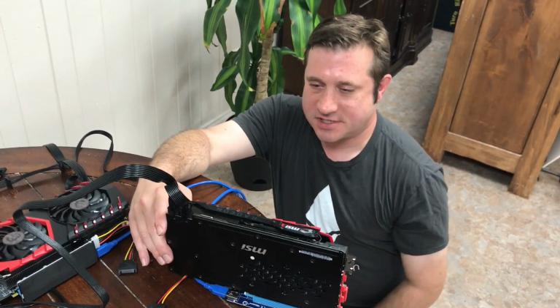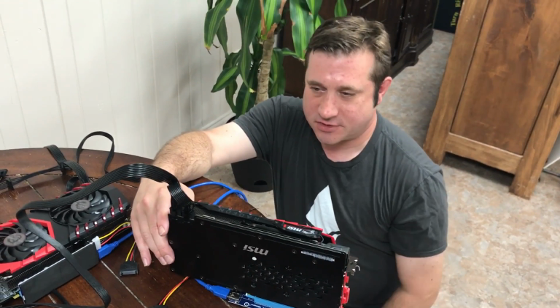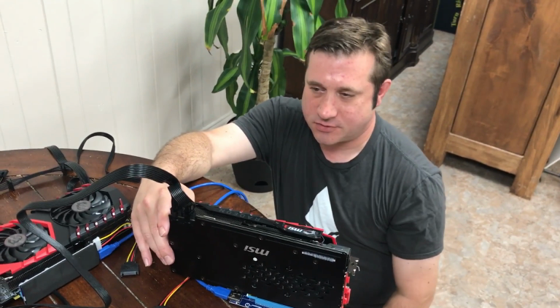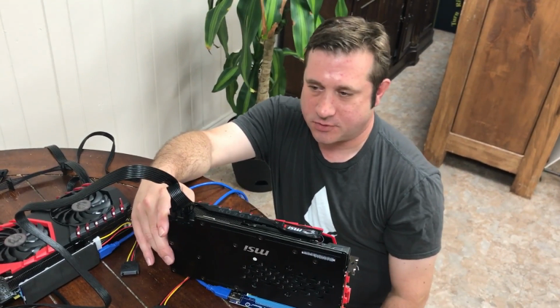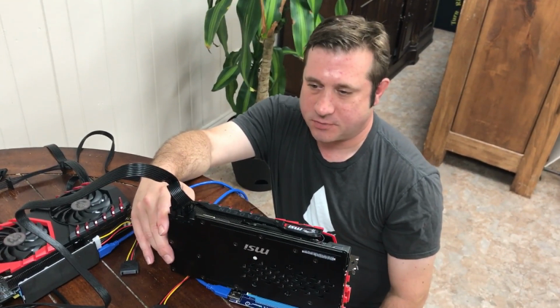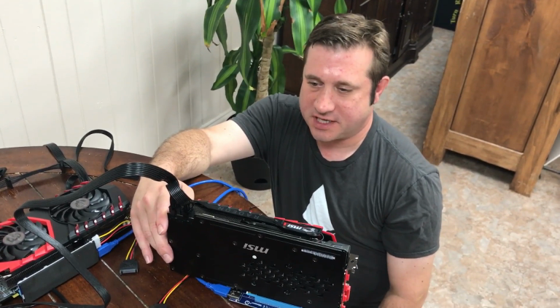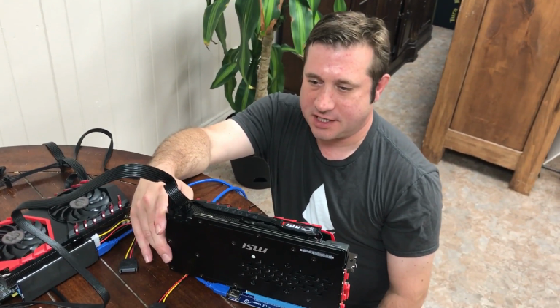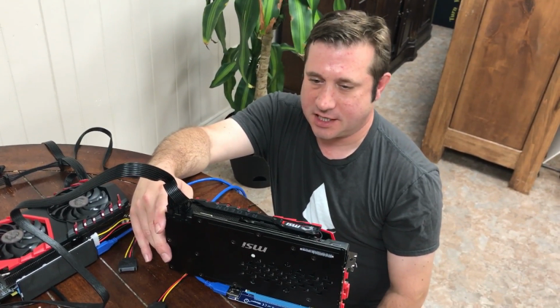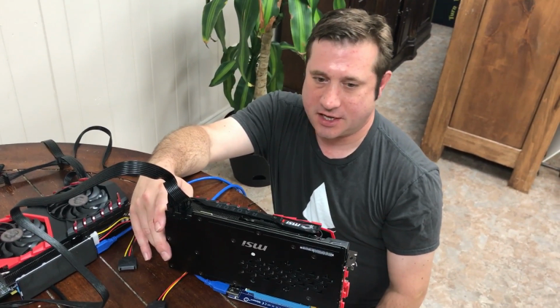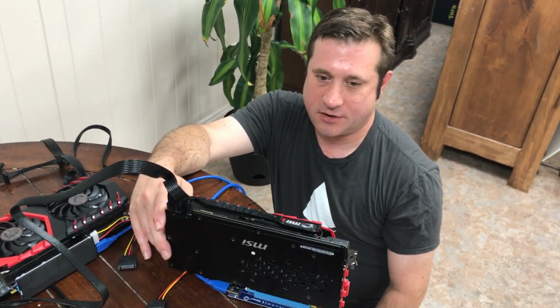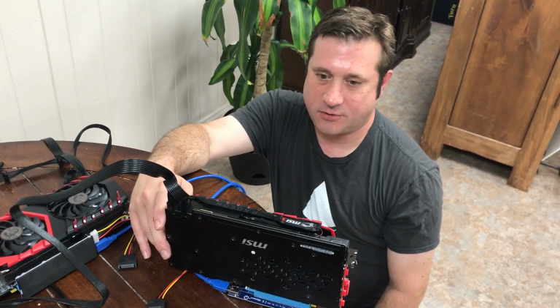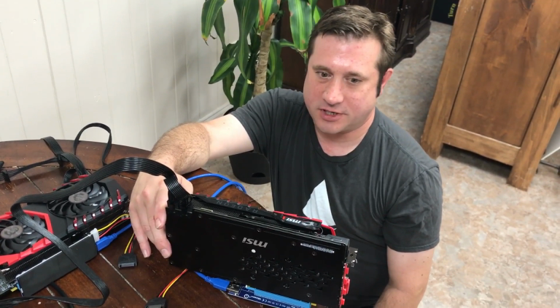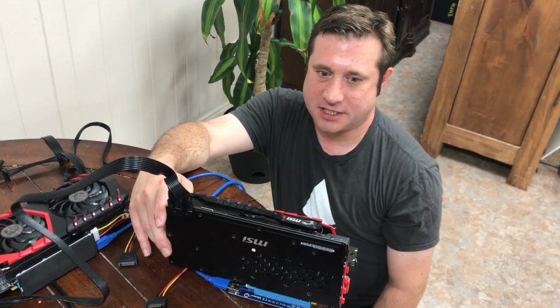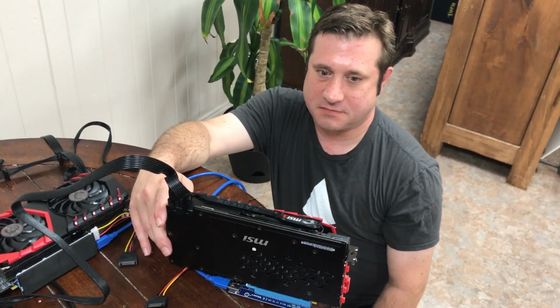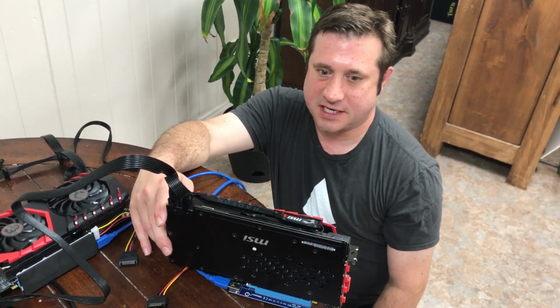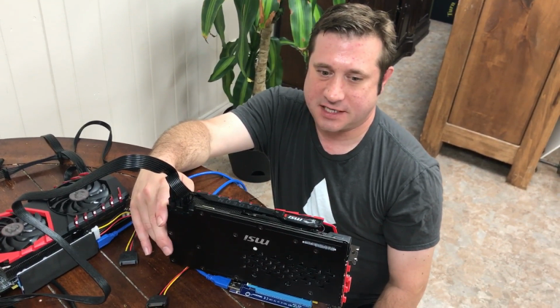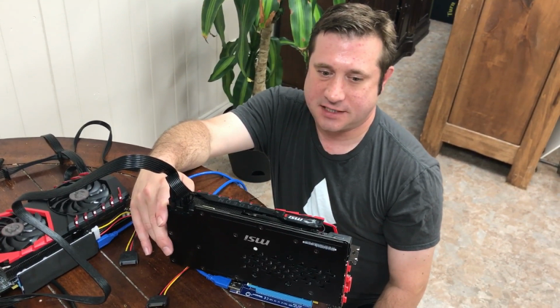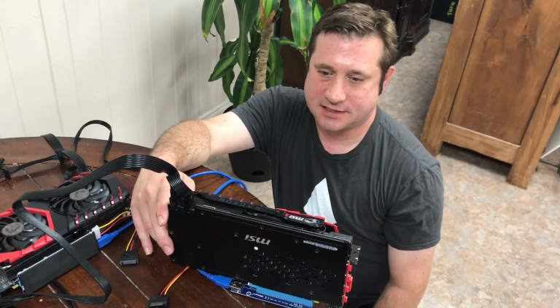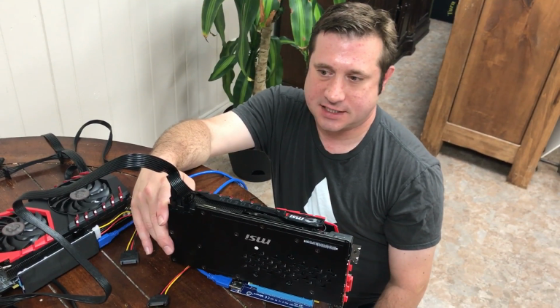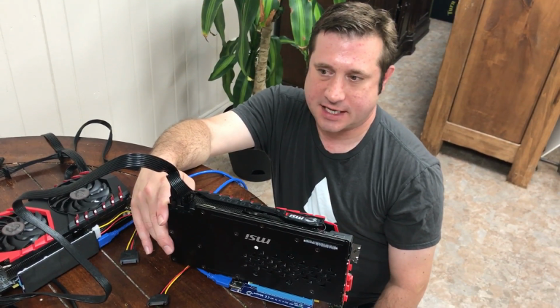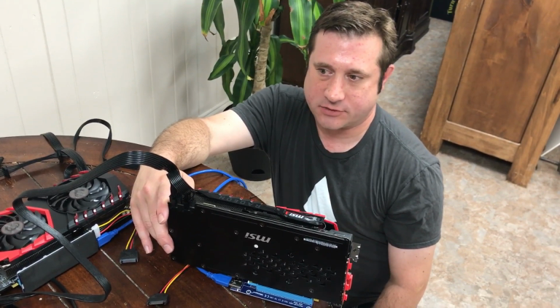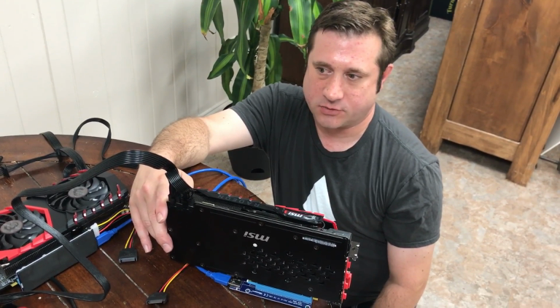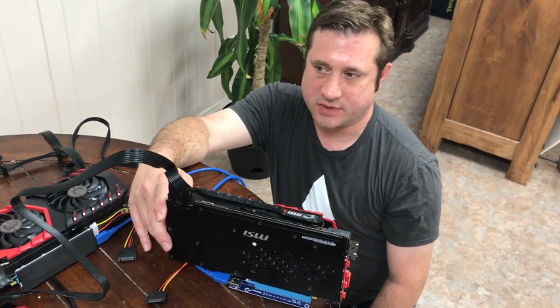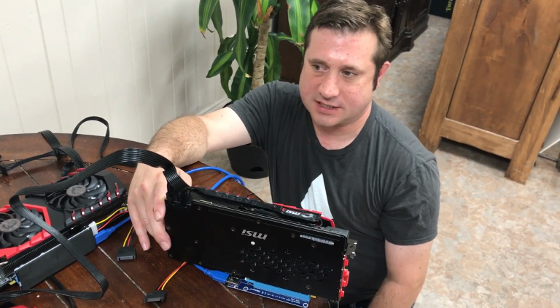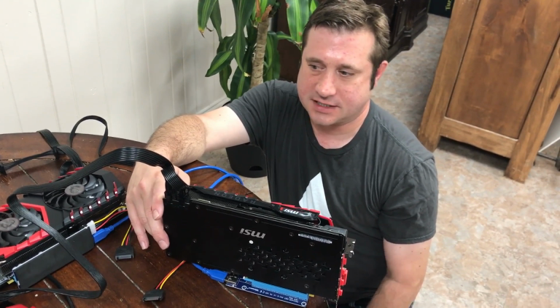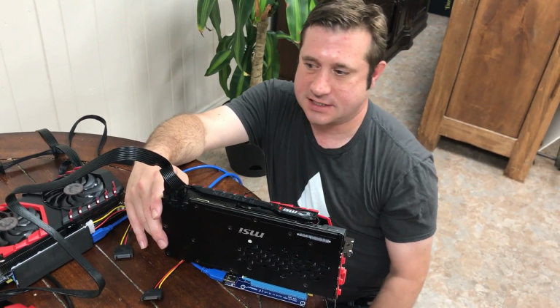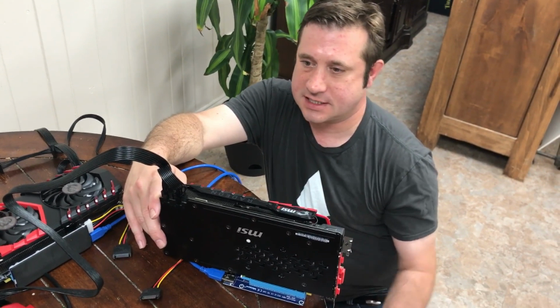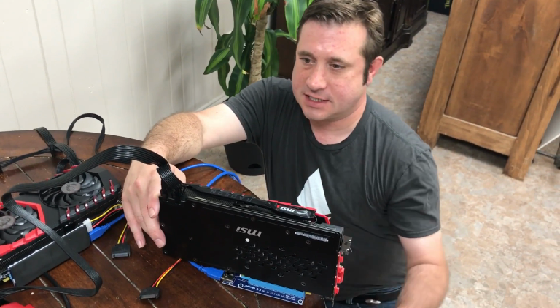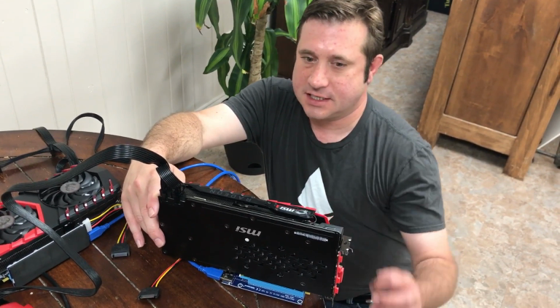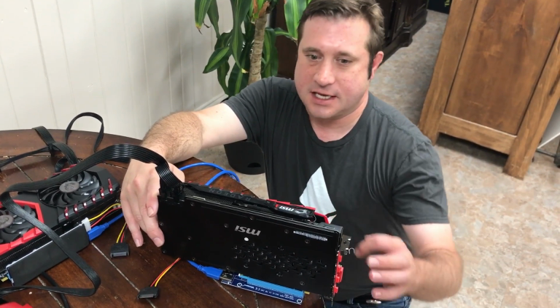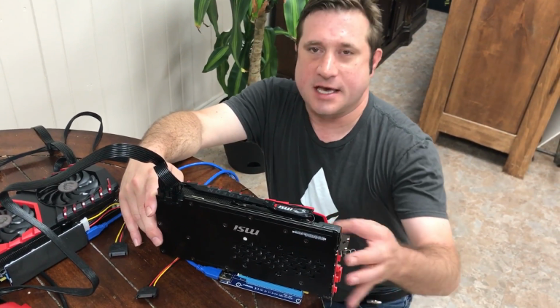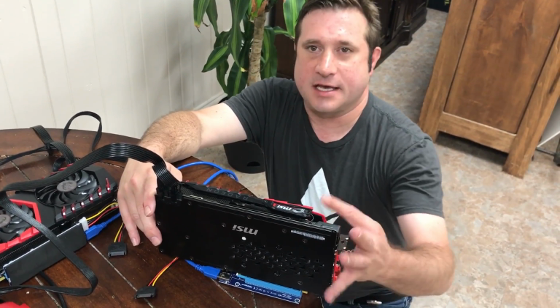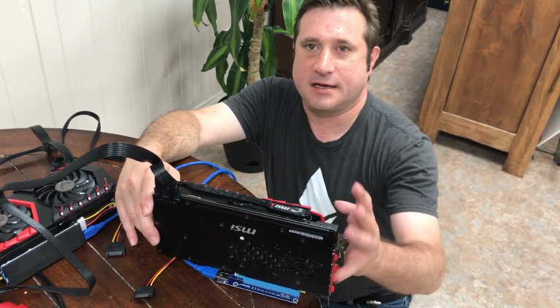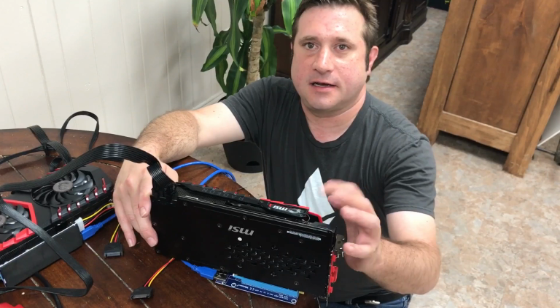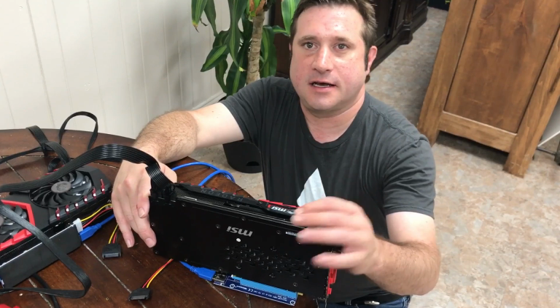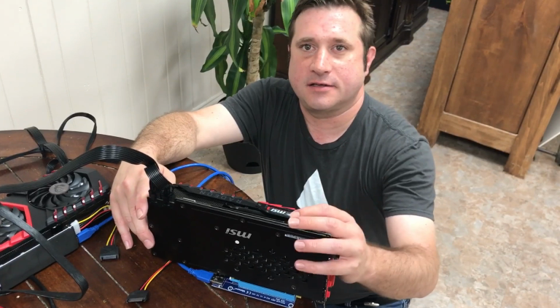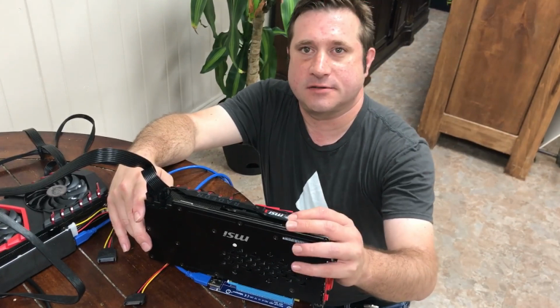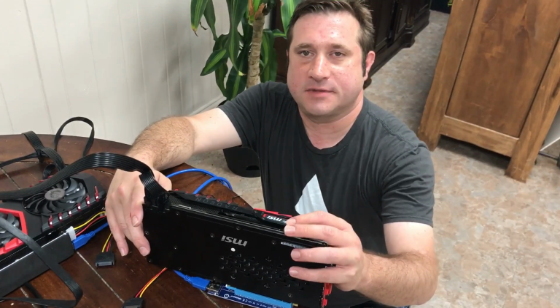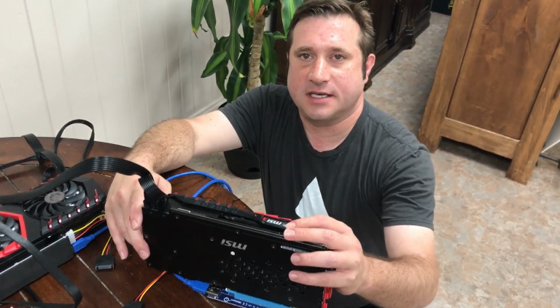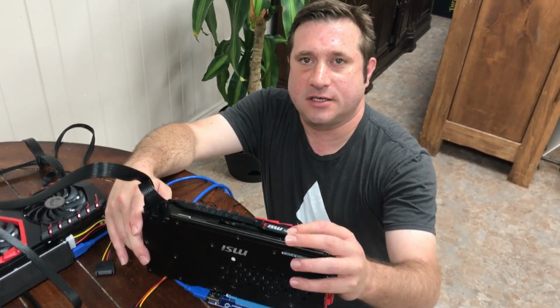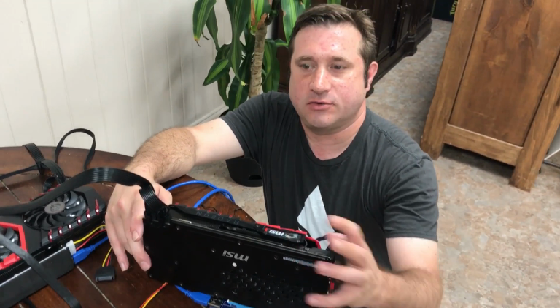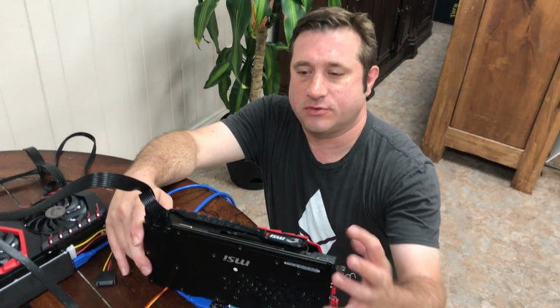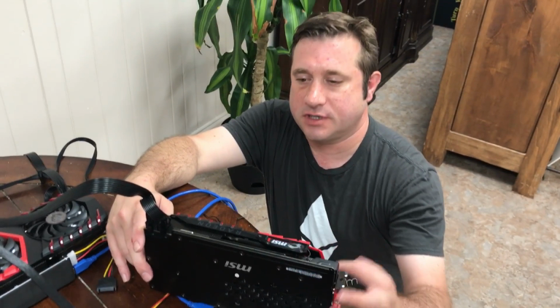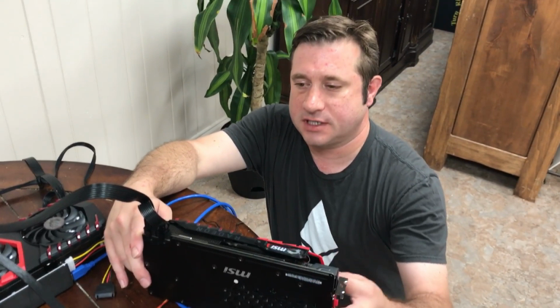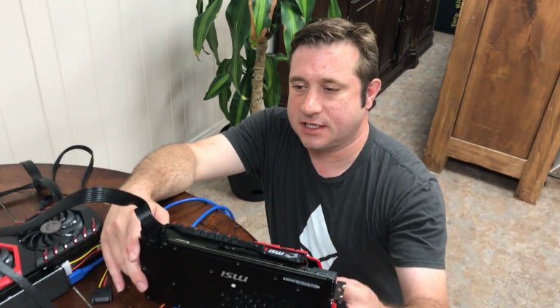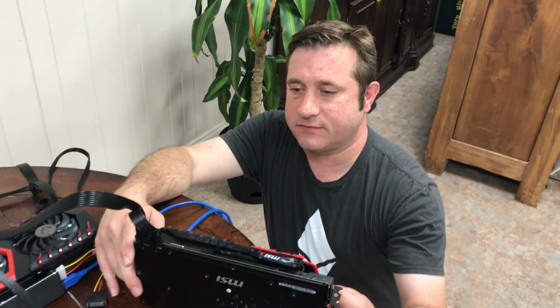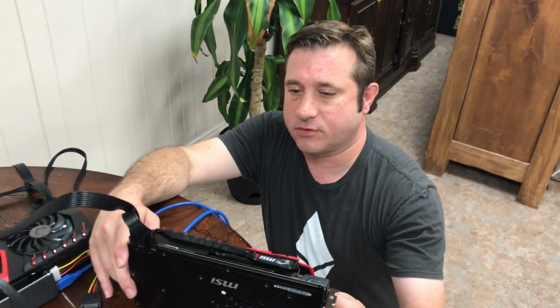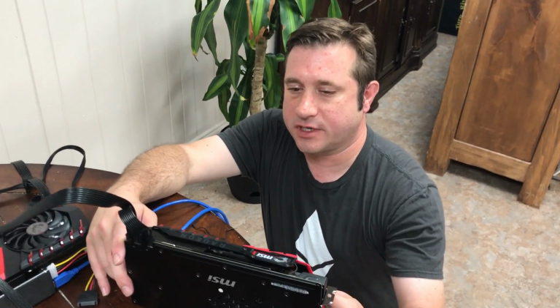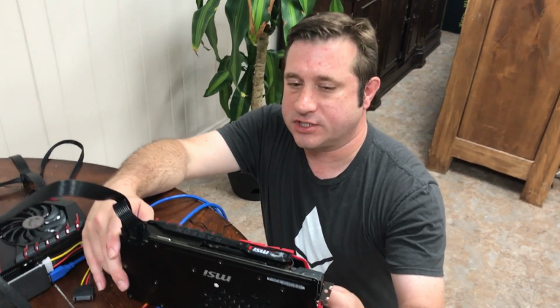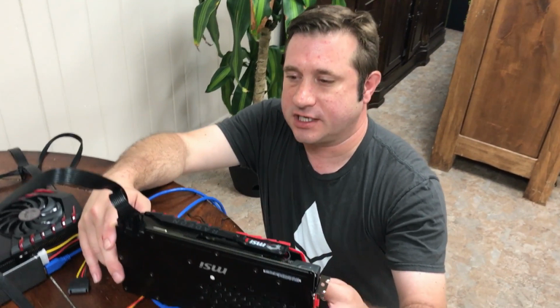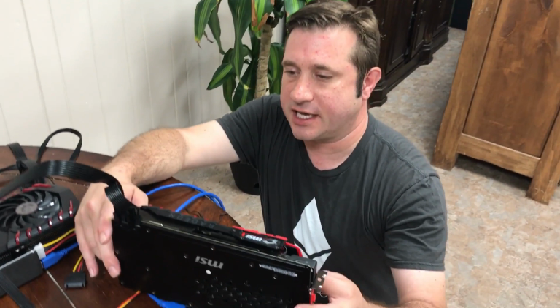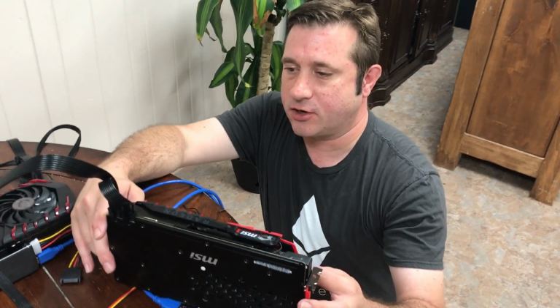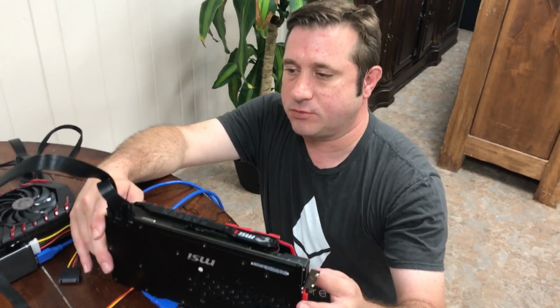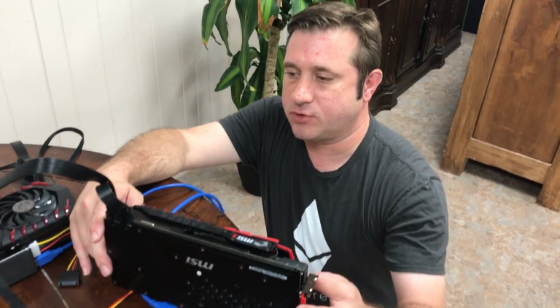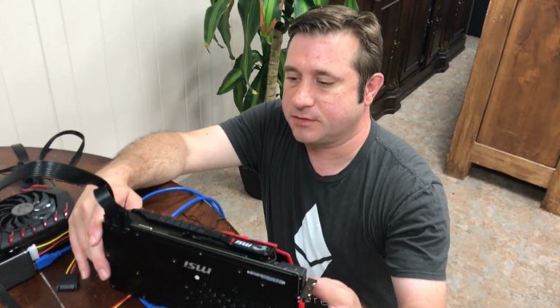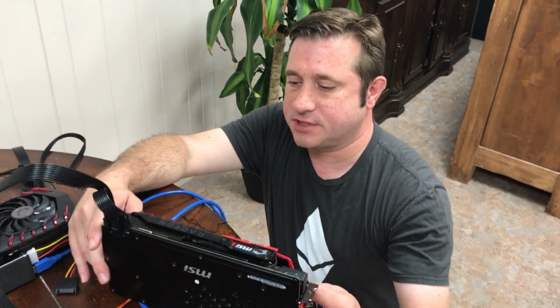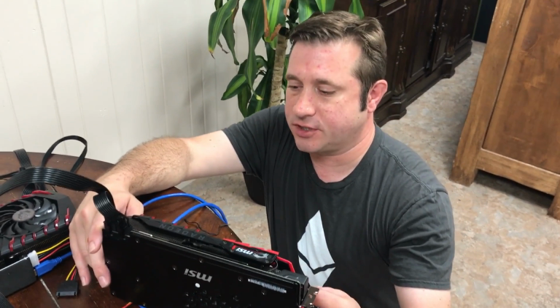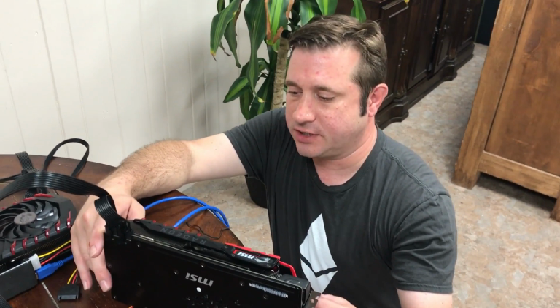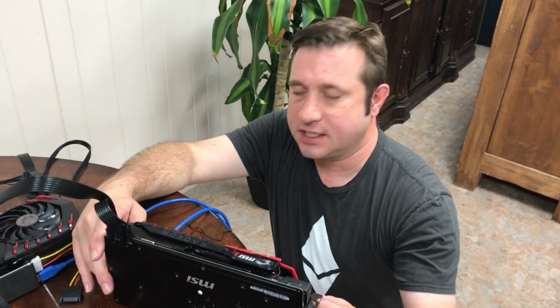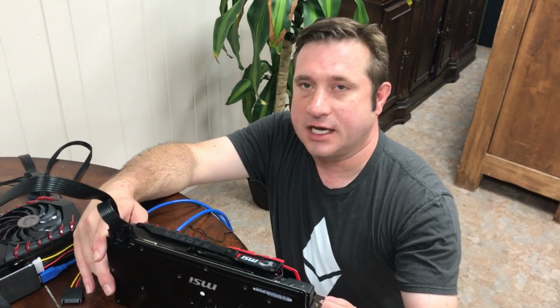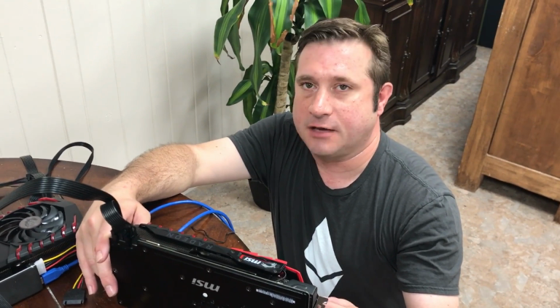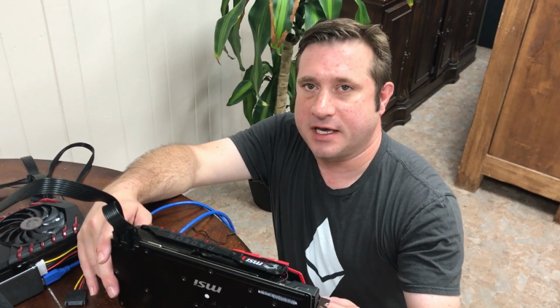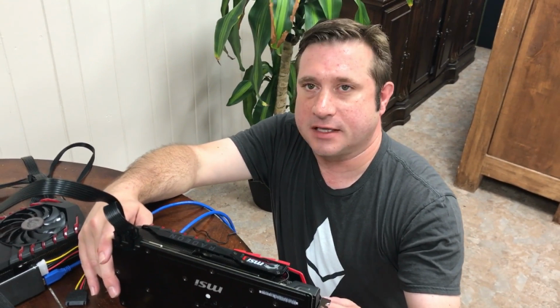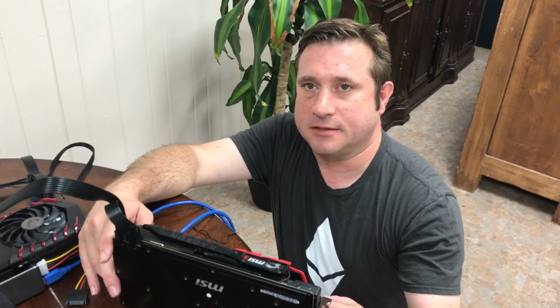So soon we'll be really mining together with this. Thank you again for watching At Home Crypto. I'm Alan.